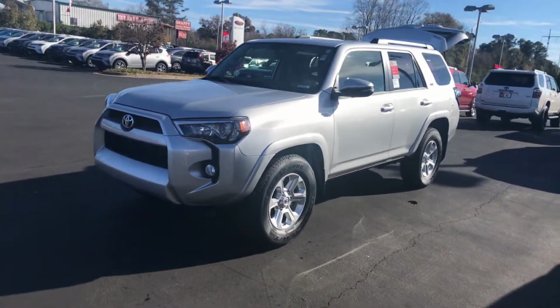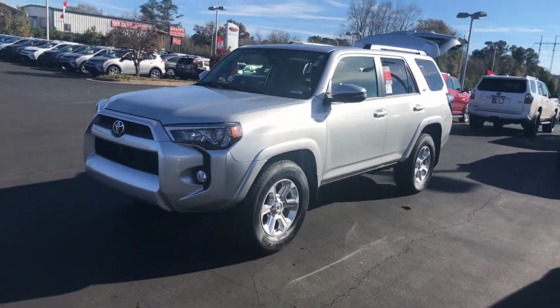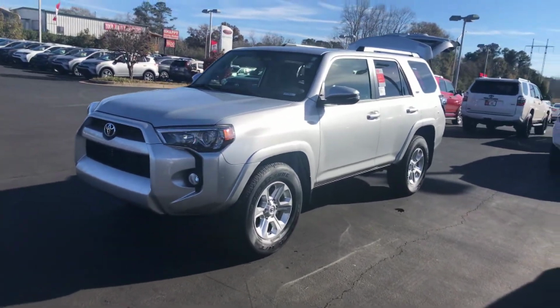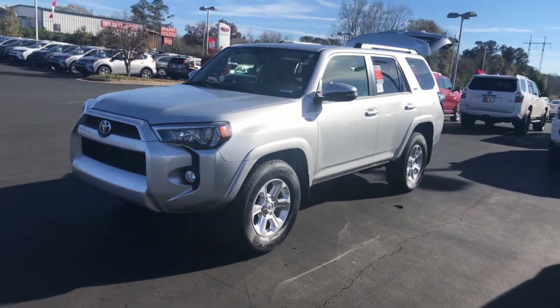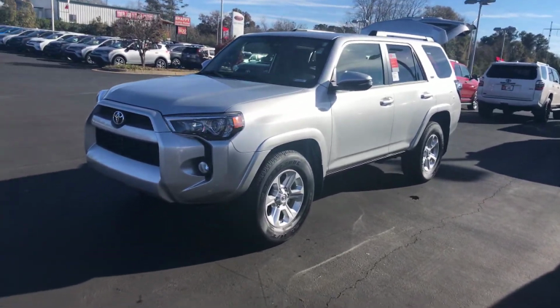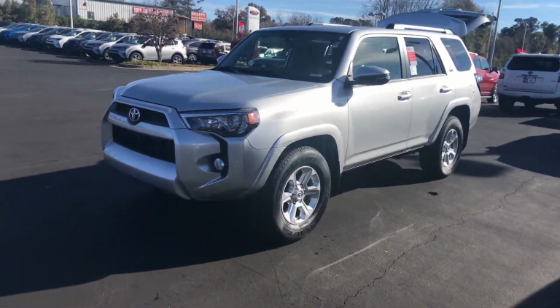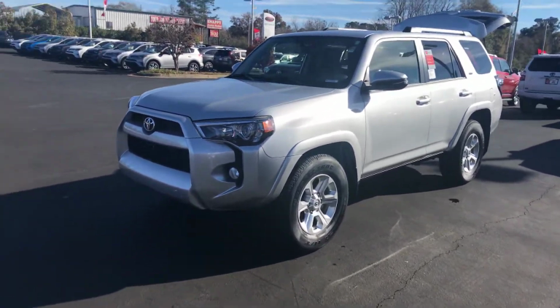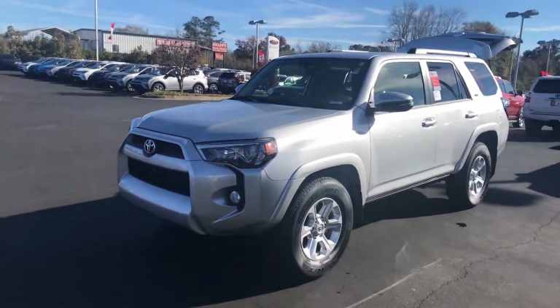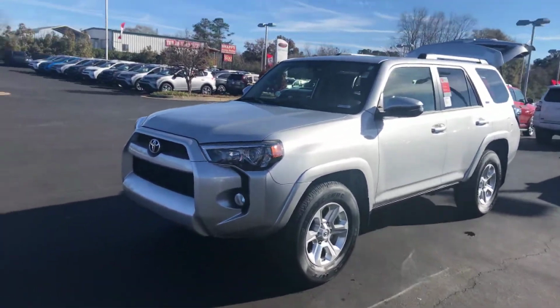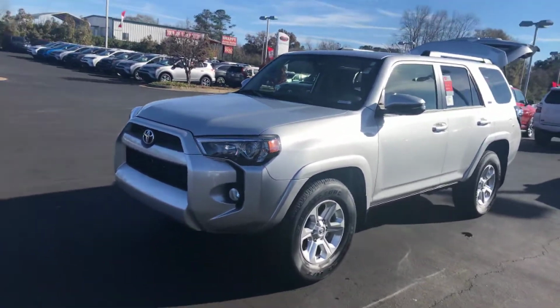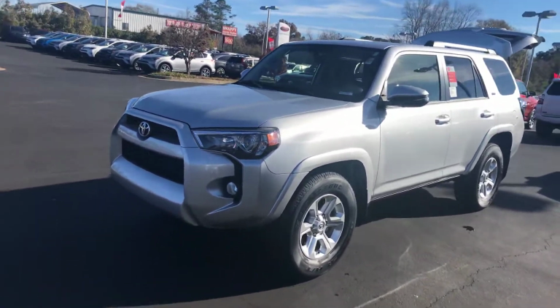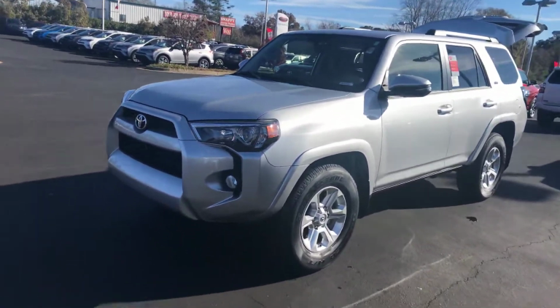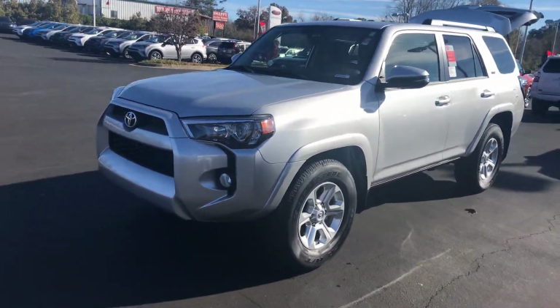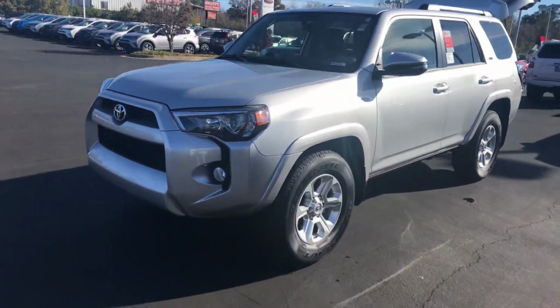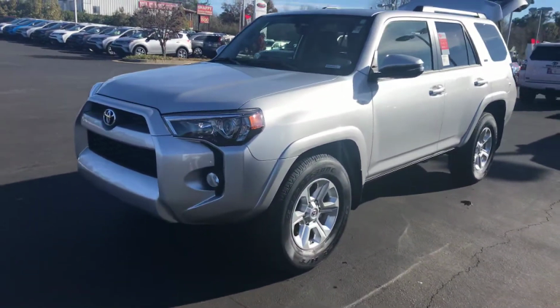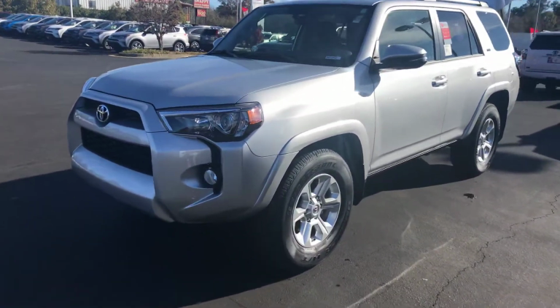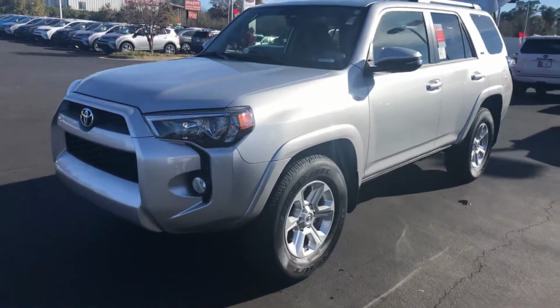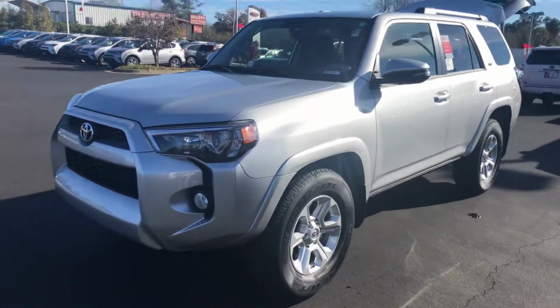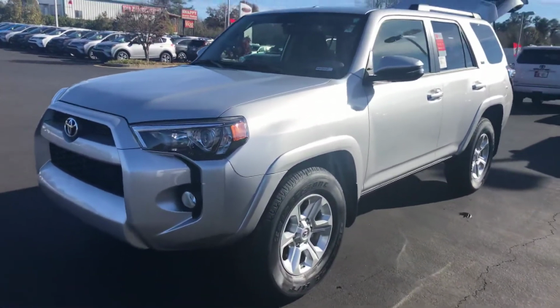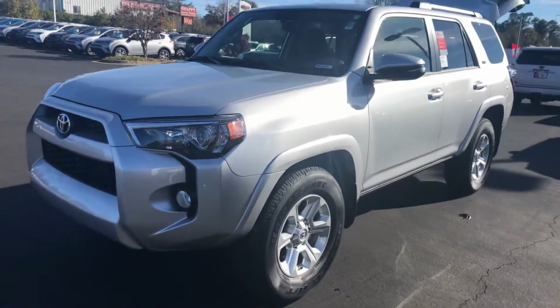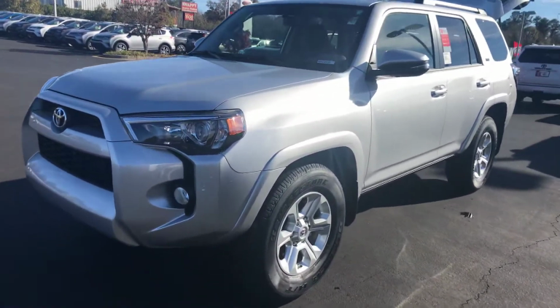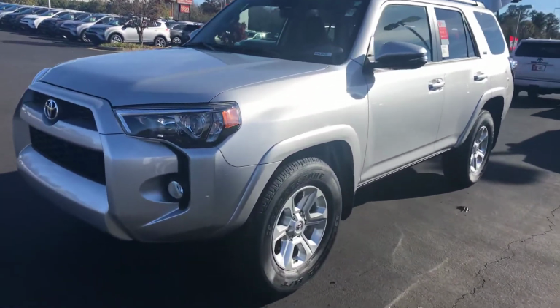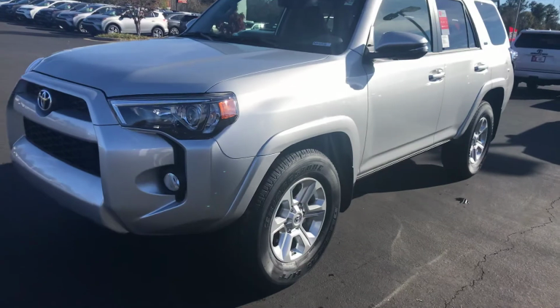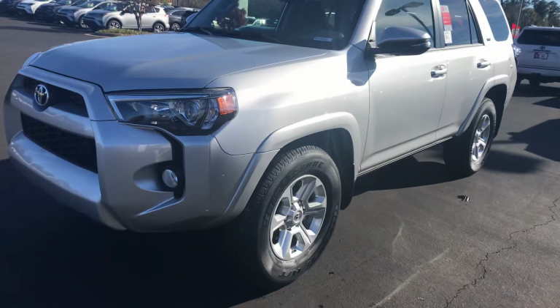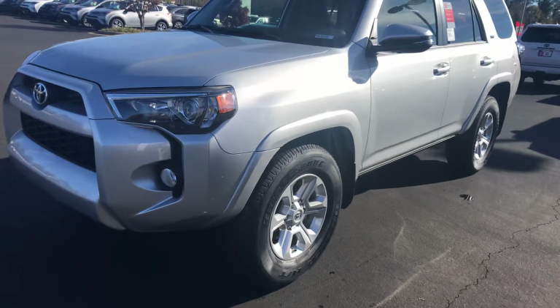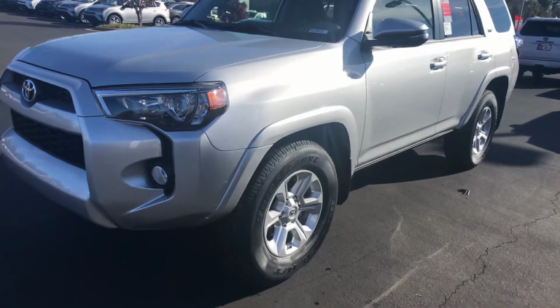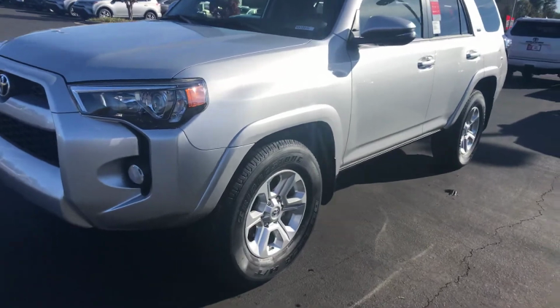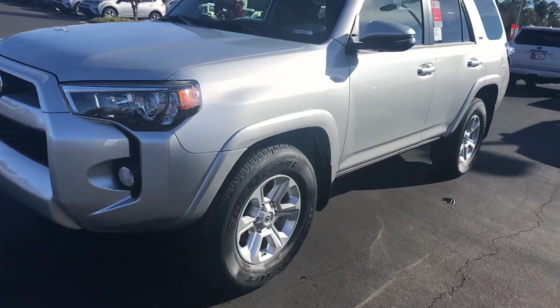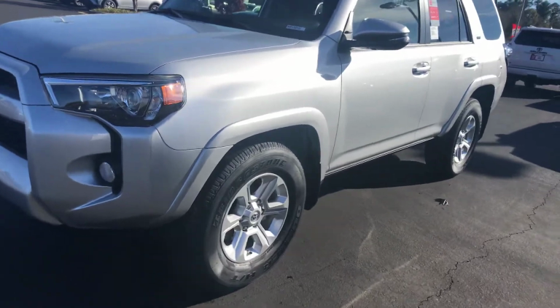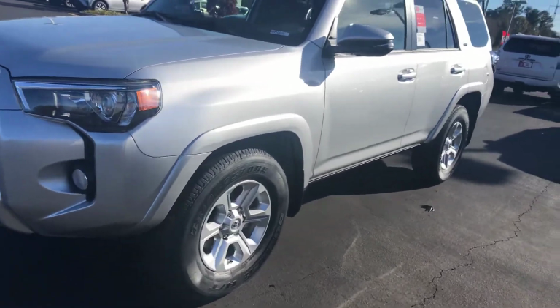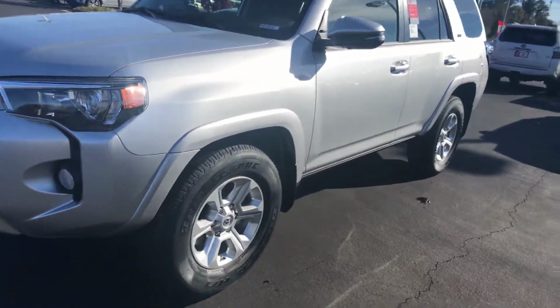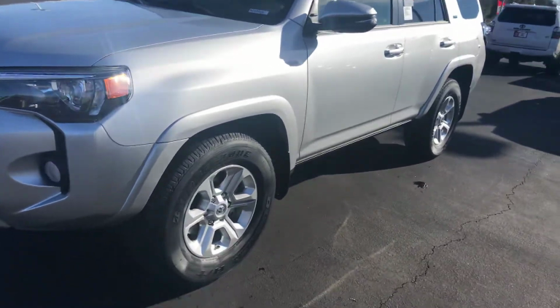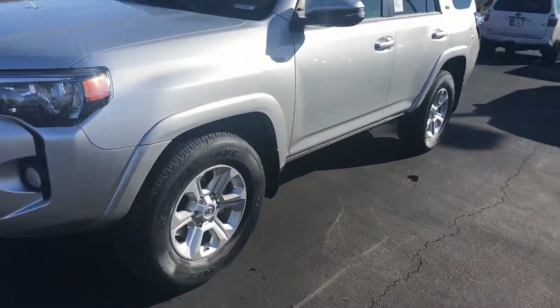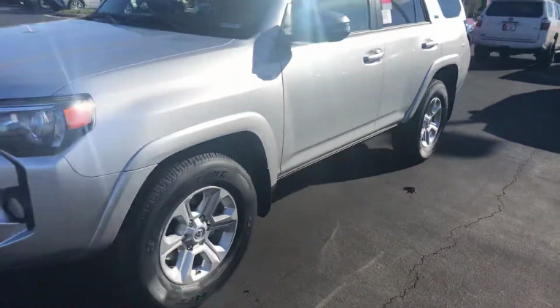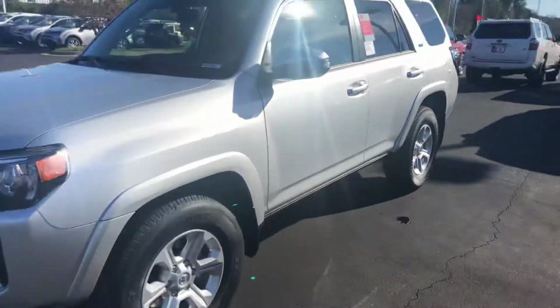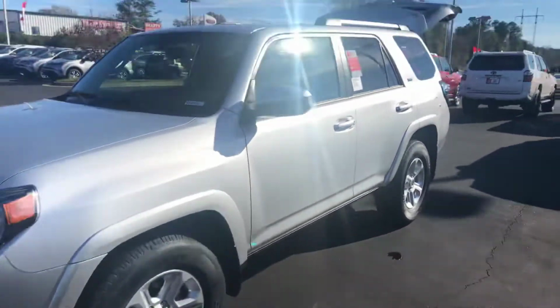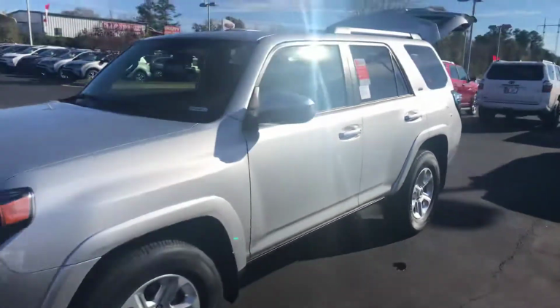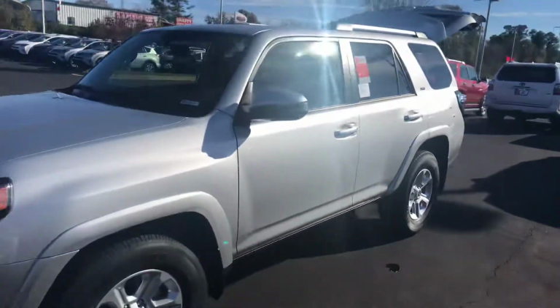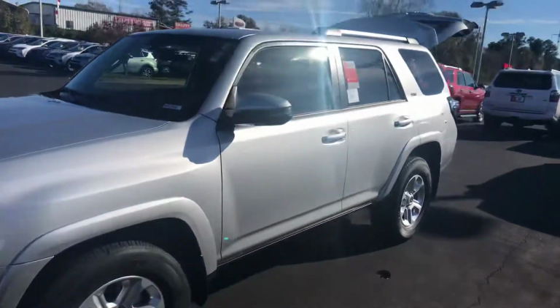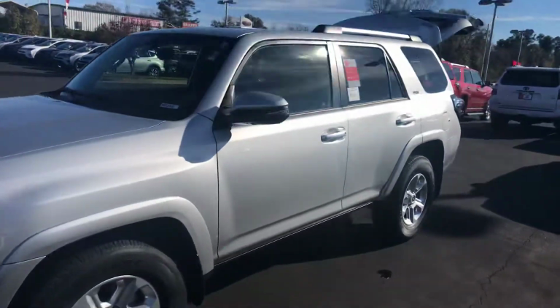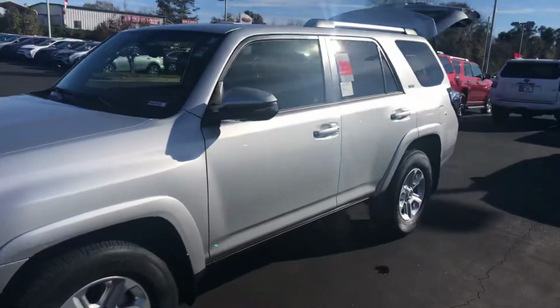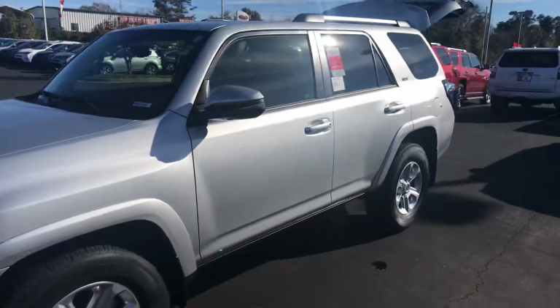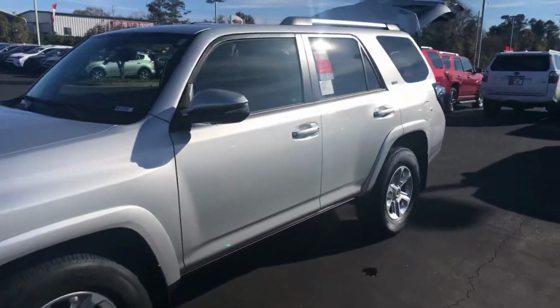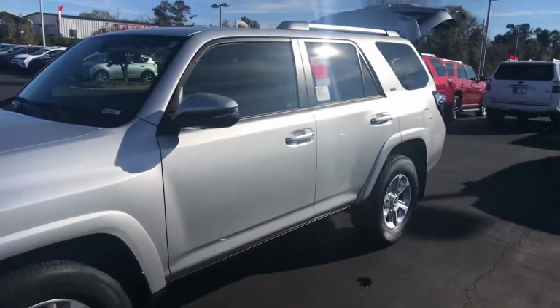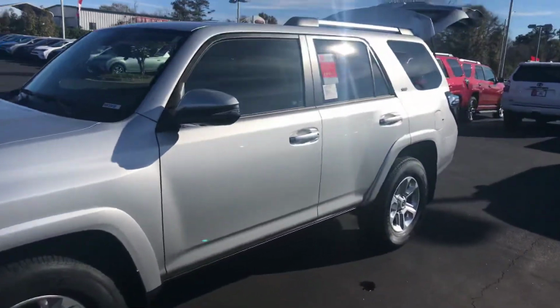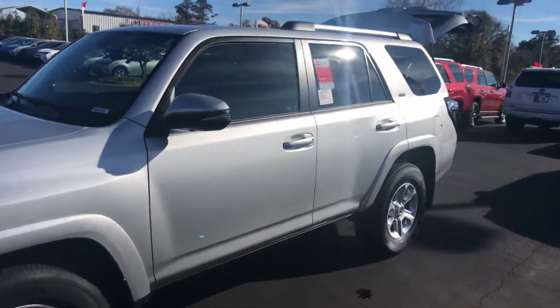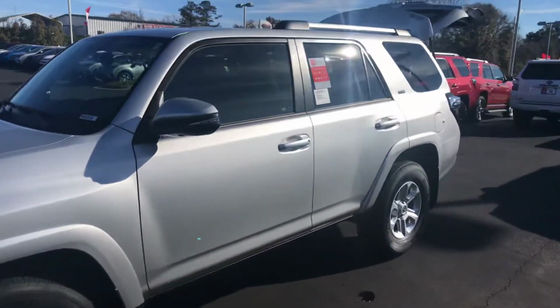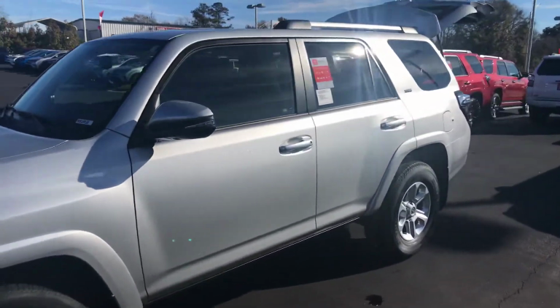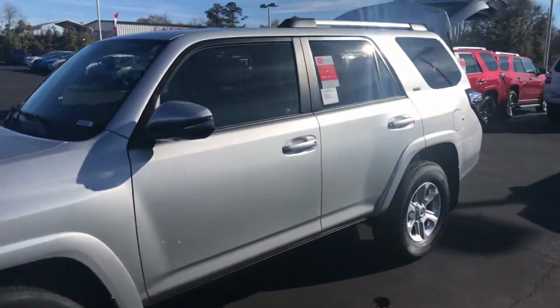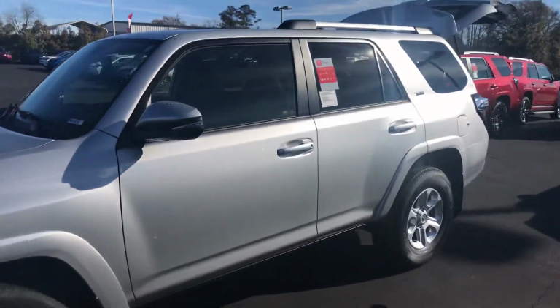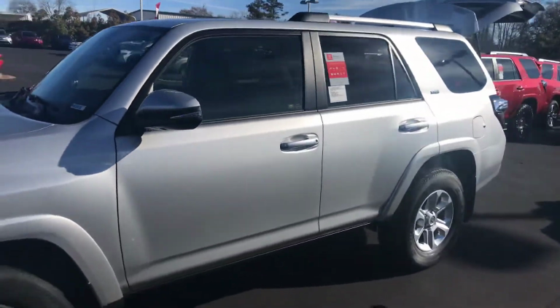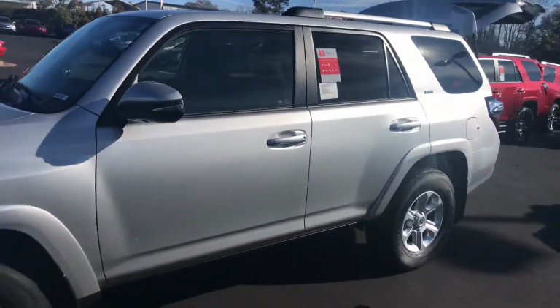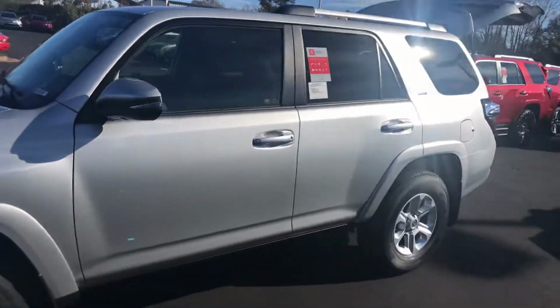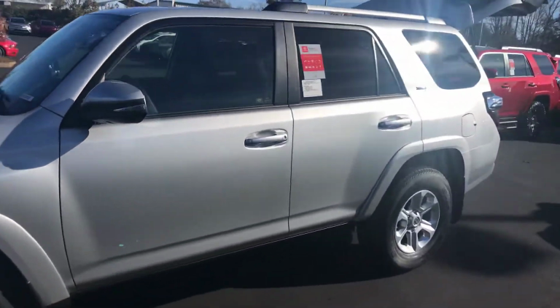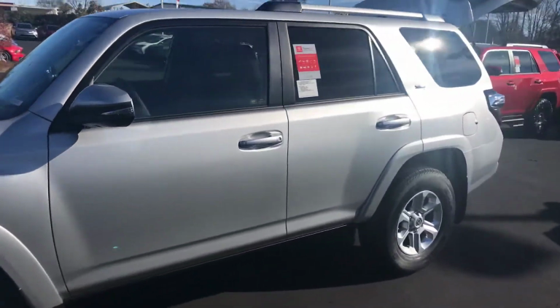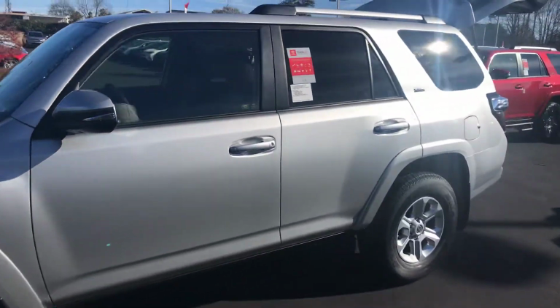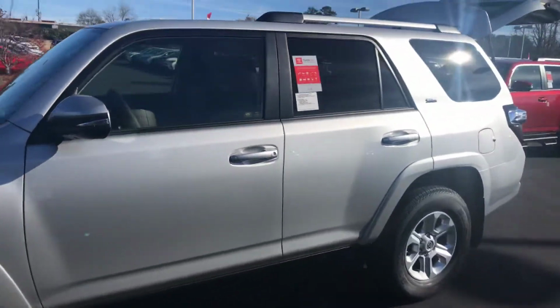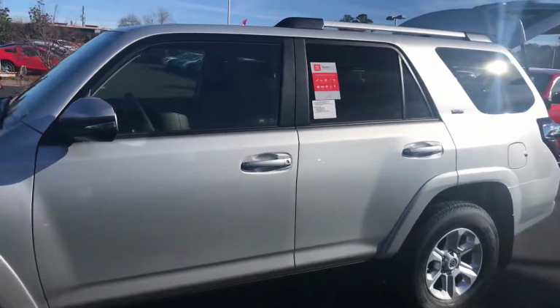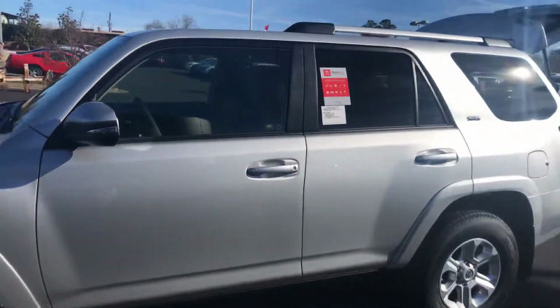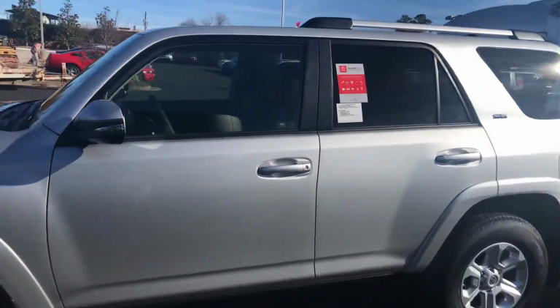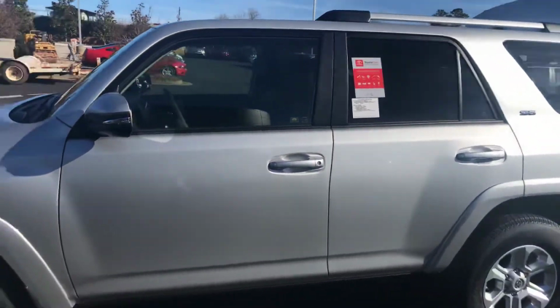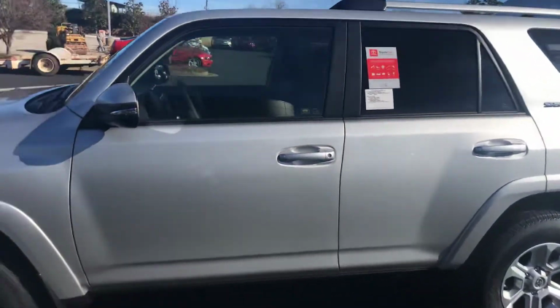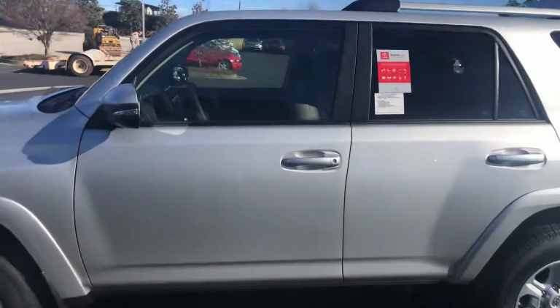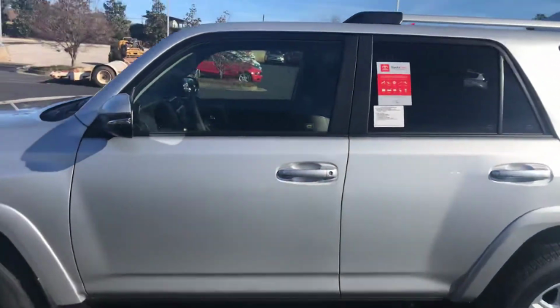It is equipped with your daytime running lamps. You also have your five lamps, your alloy wheels, your turn signal indicators, and your power side mirrors.